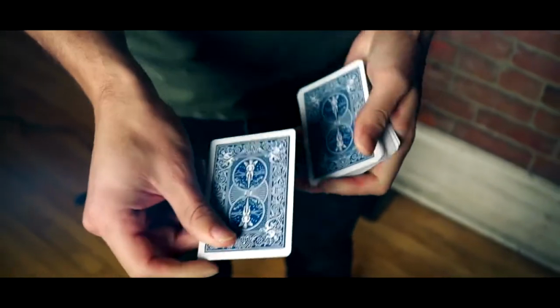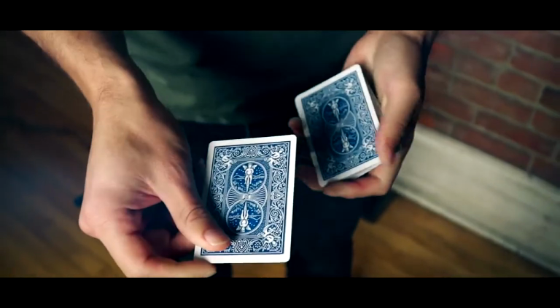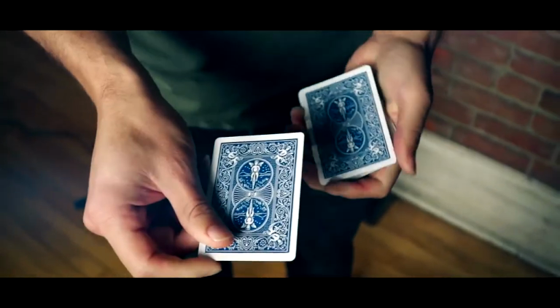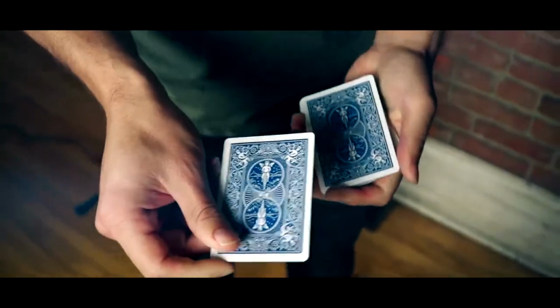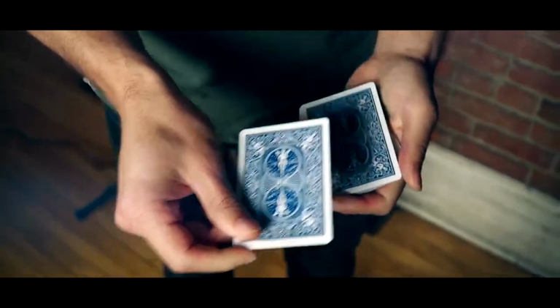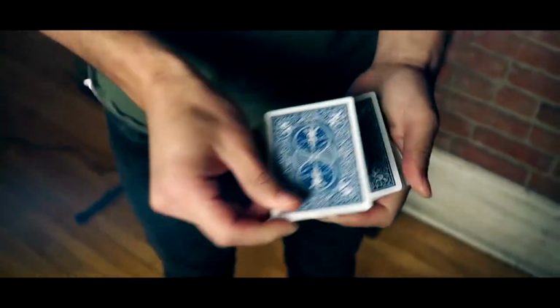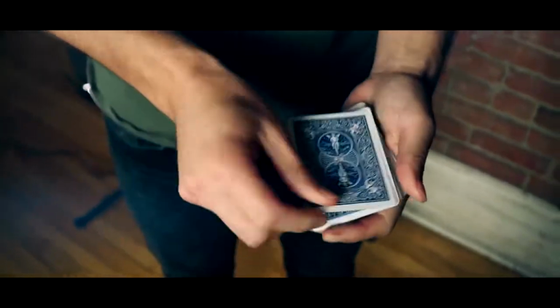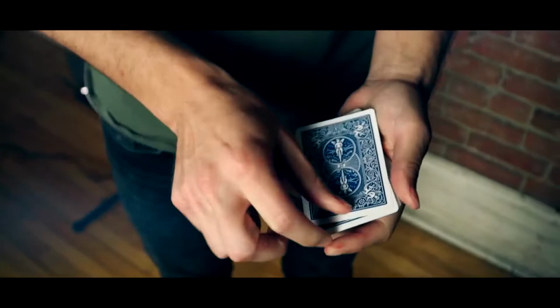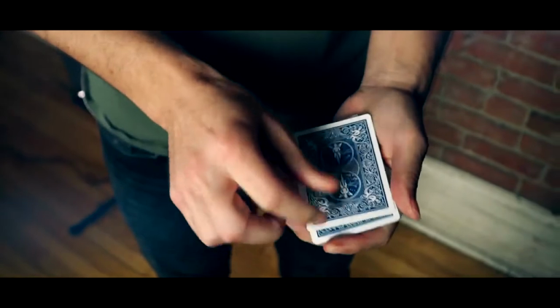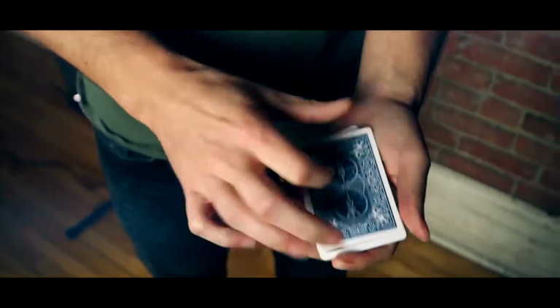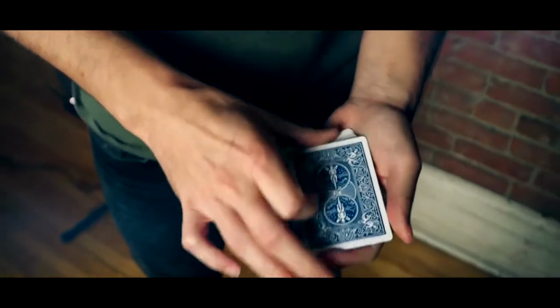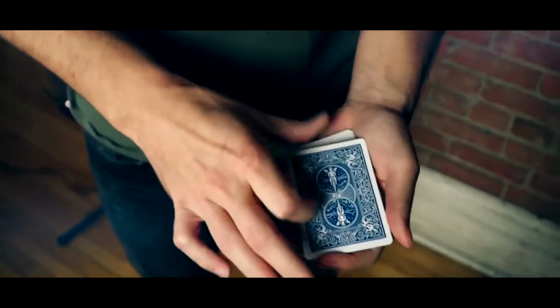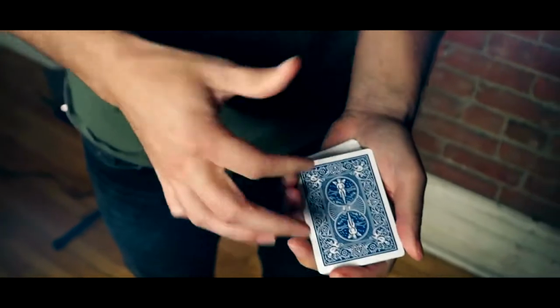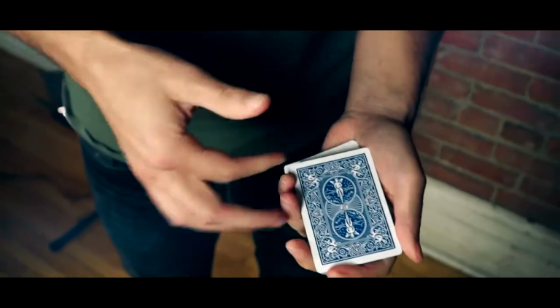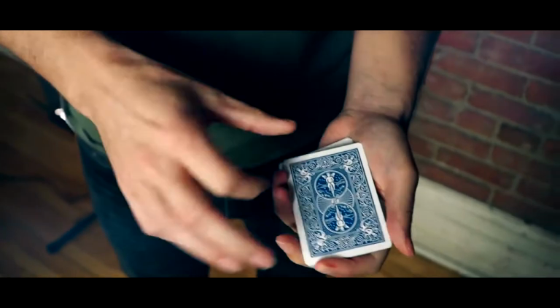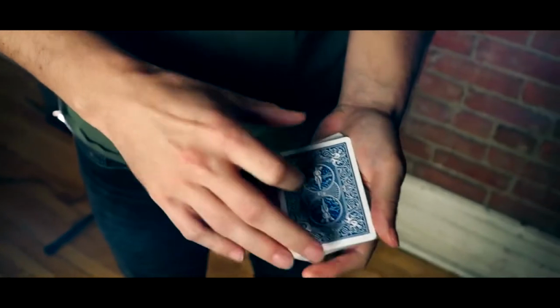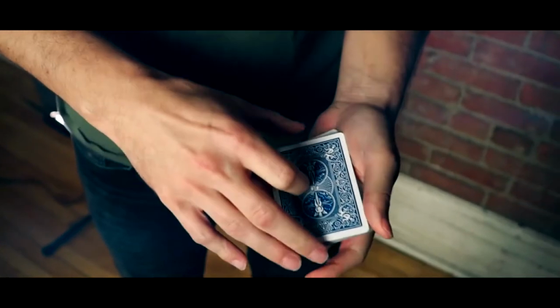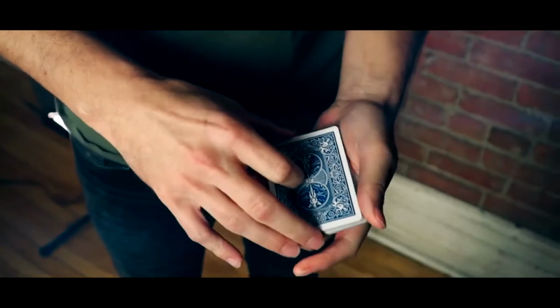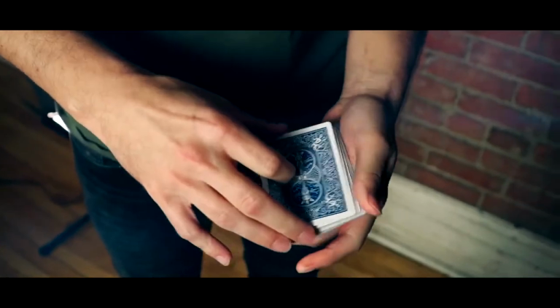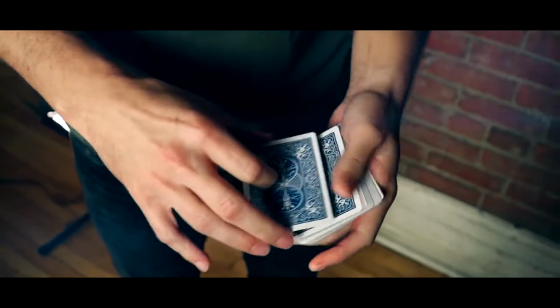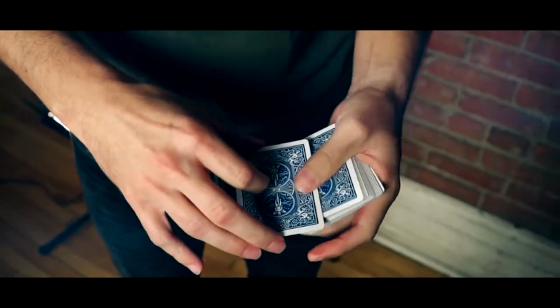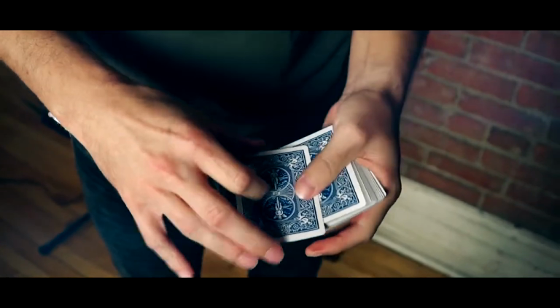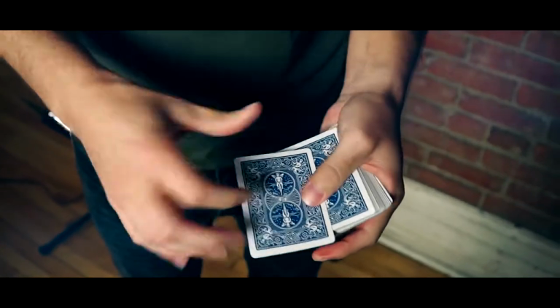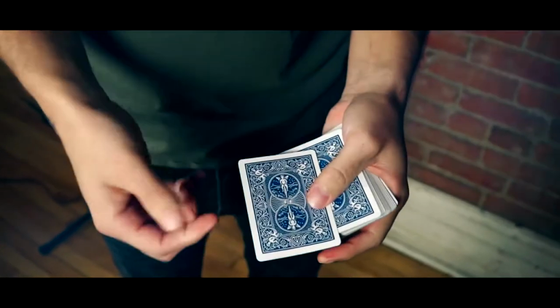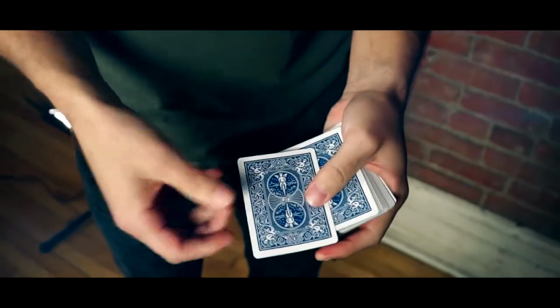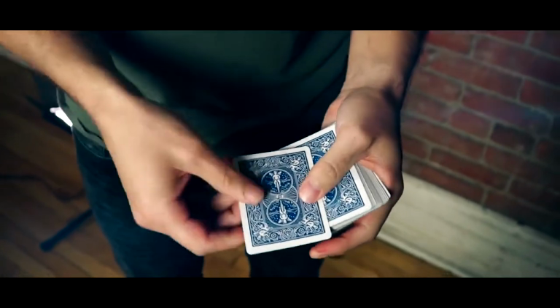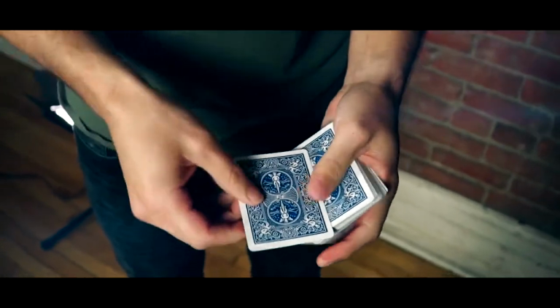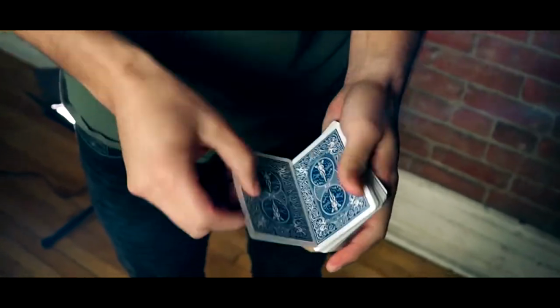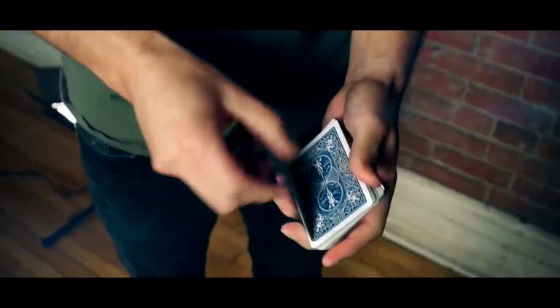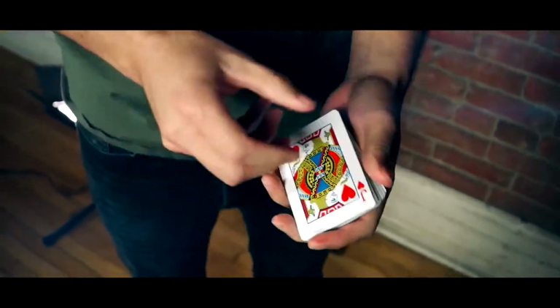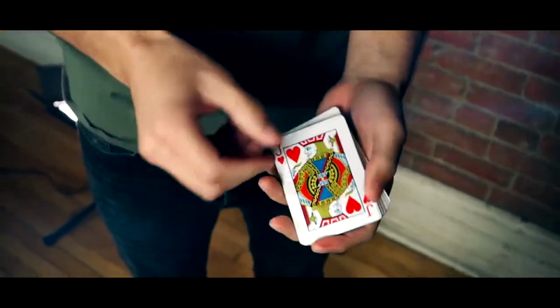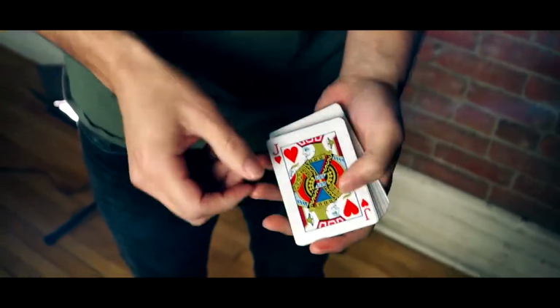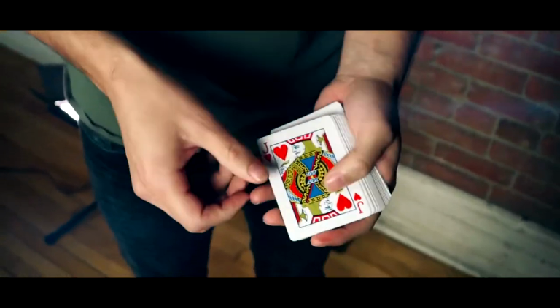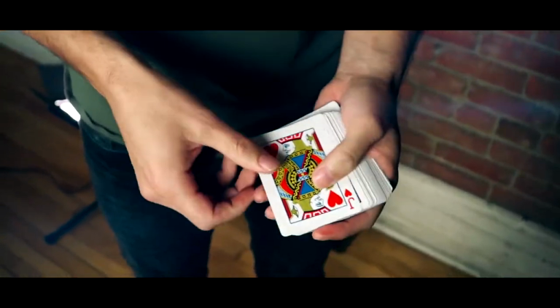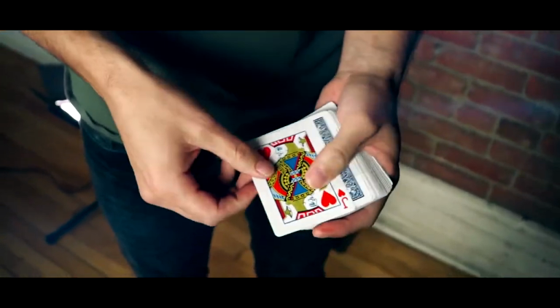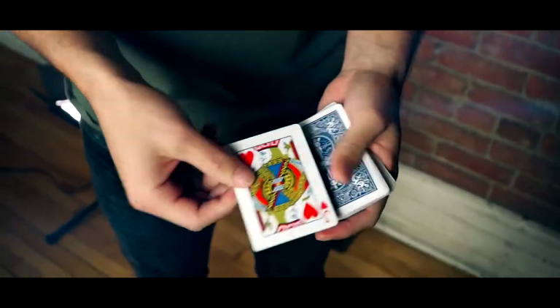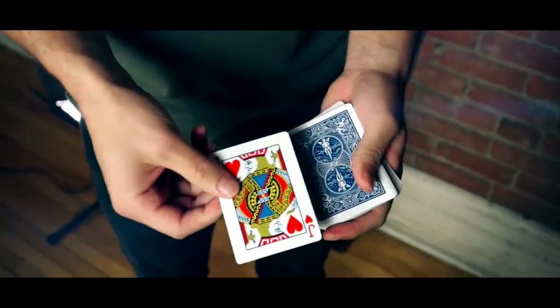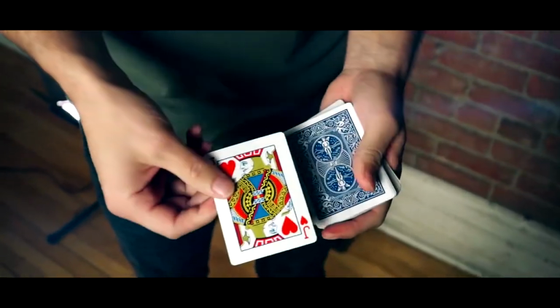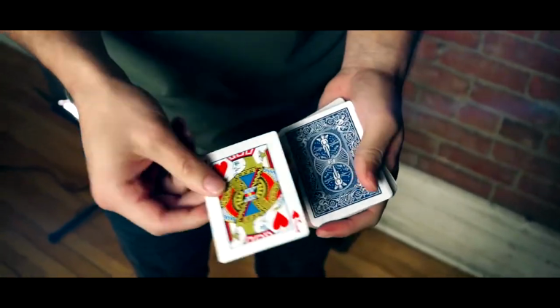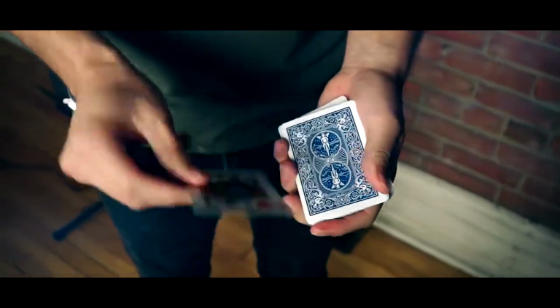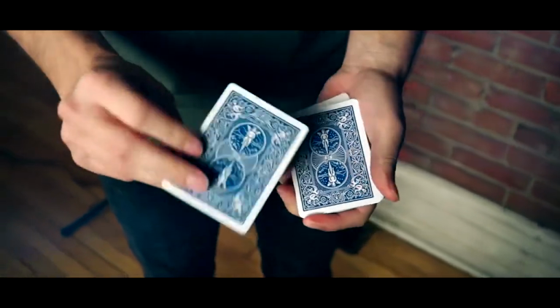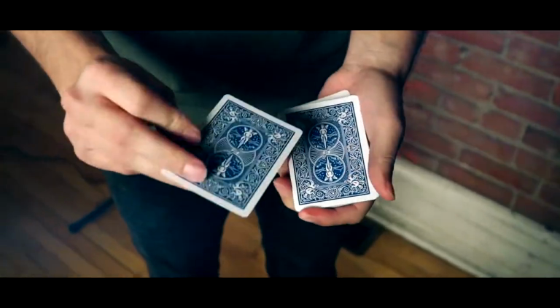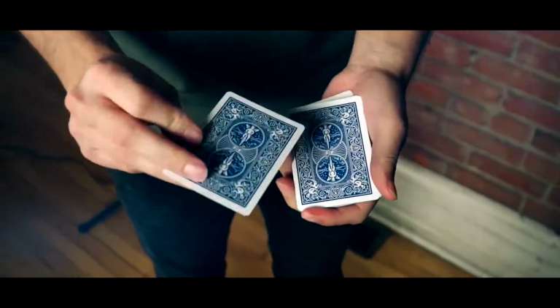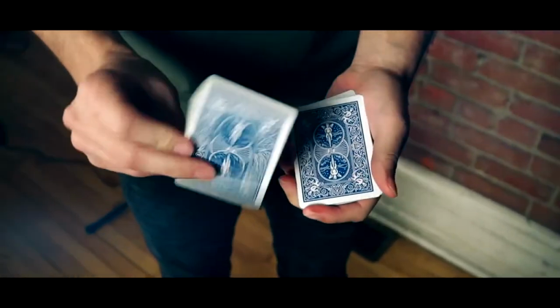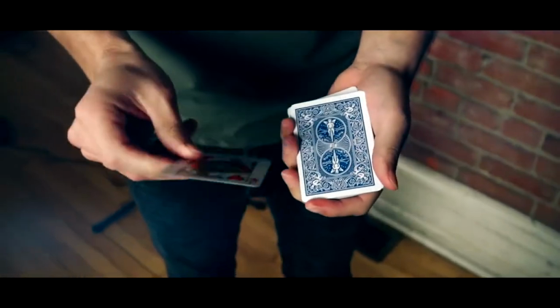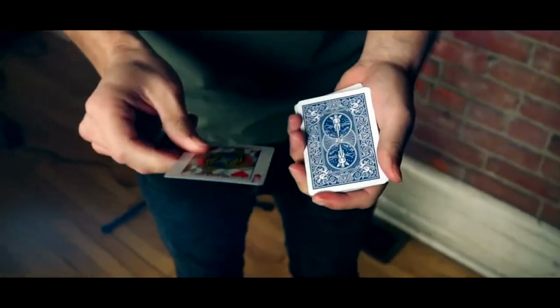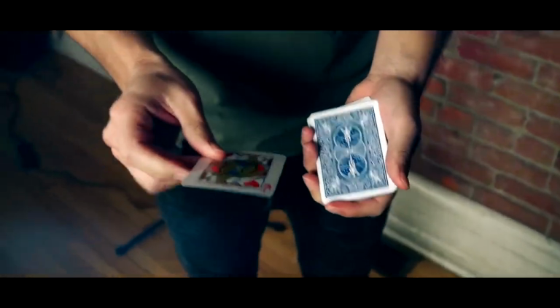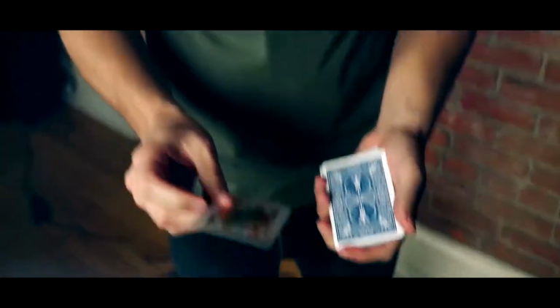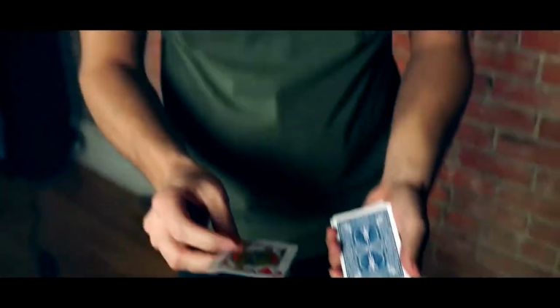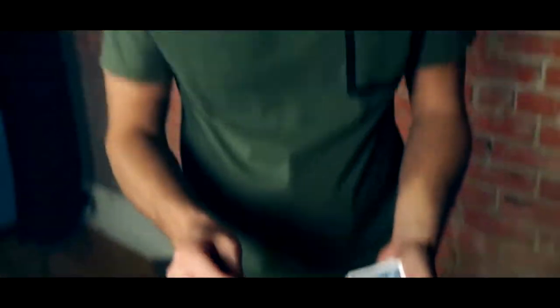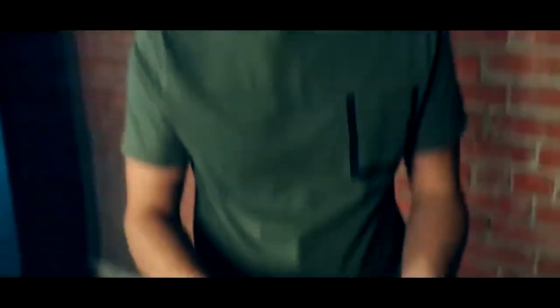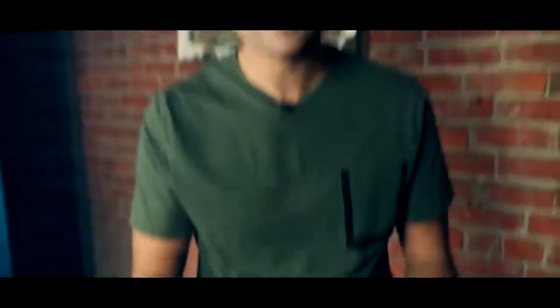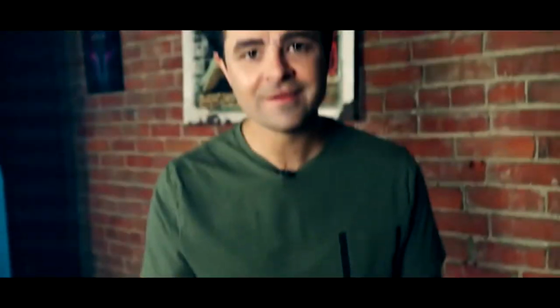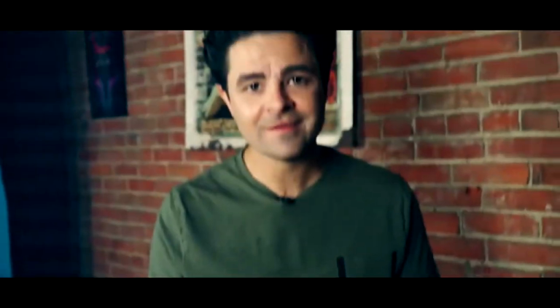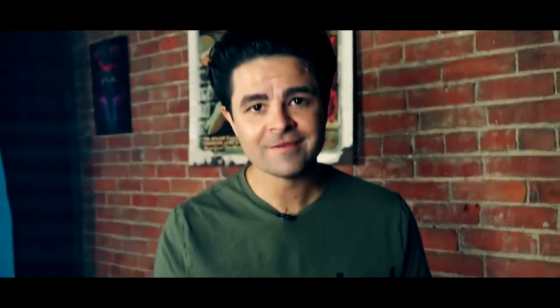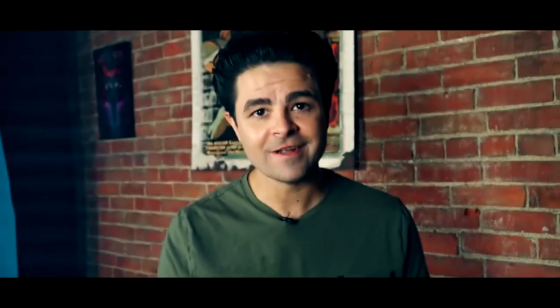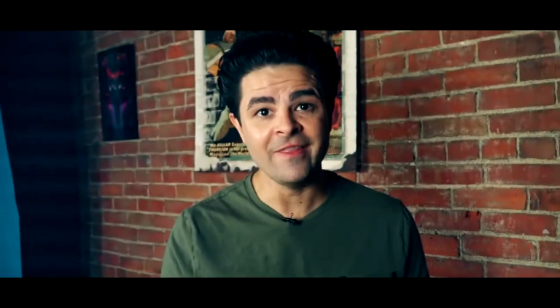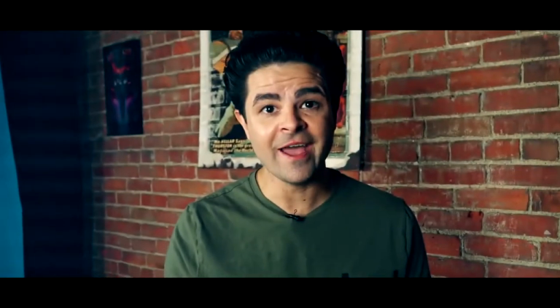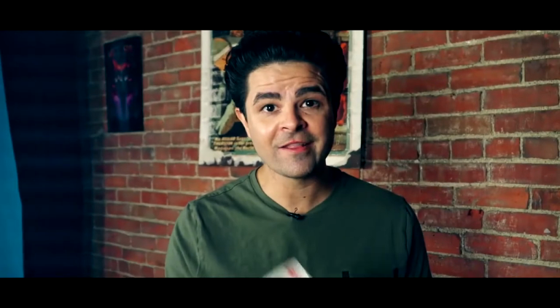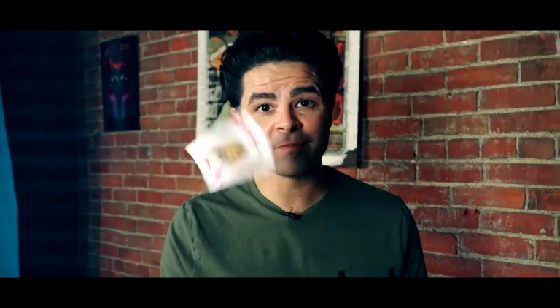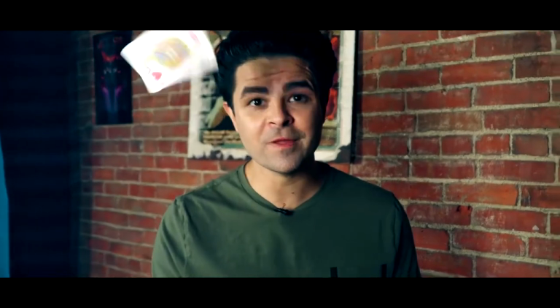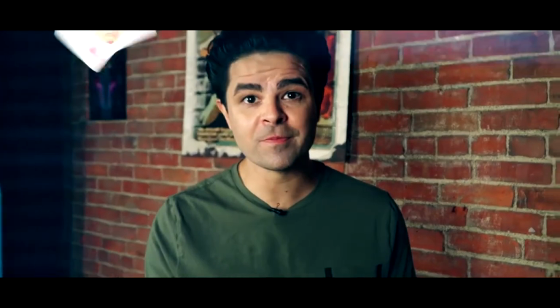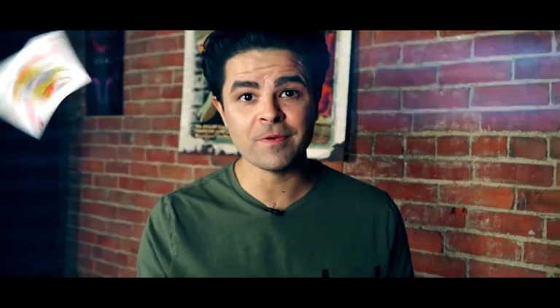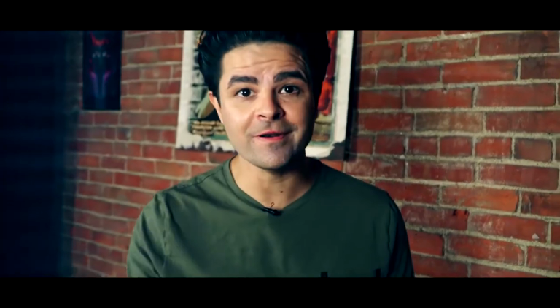That looks pretty good. The edges on the back of the card look good. The edges on the face of the card look good. And that's Misprint.